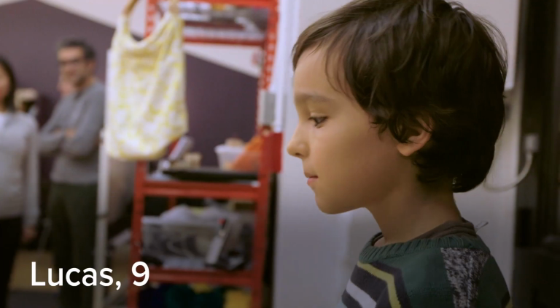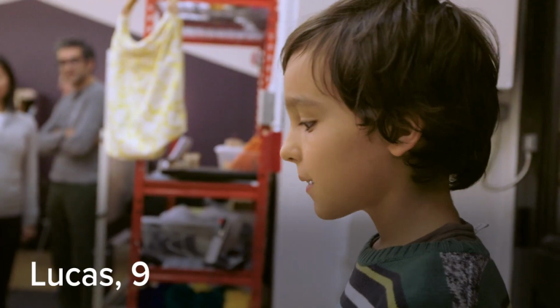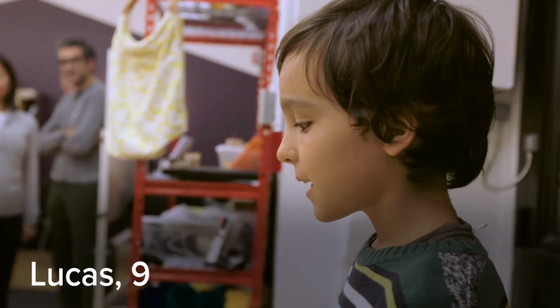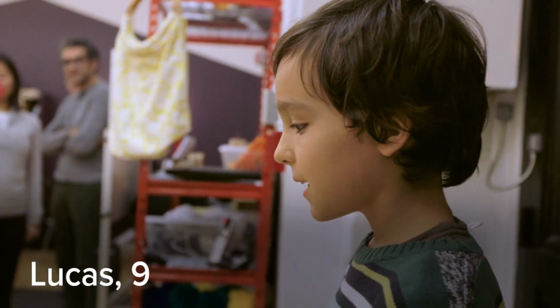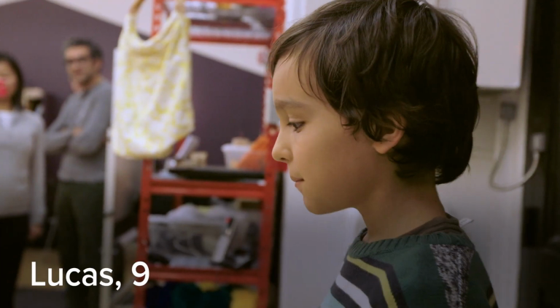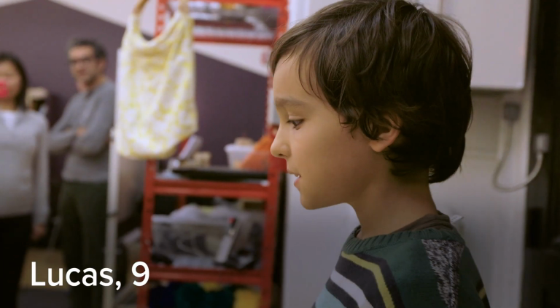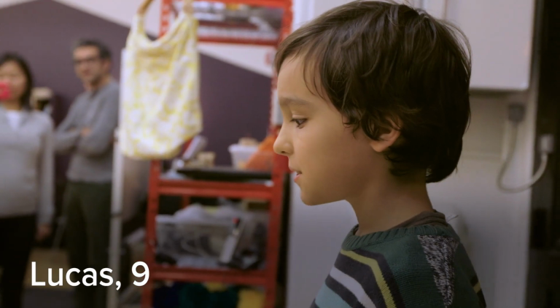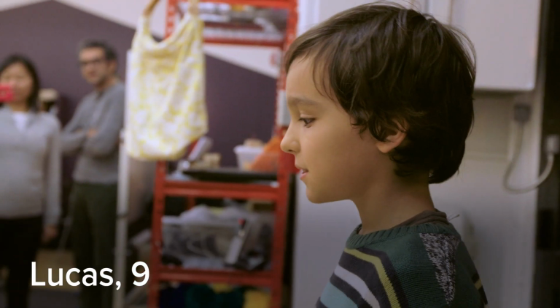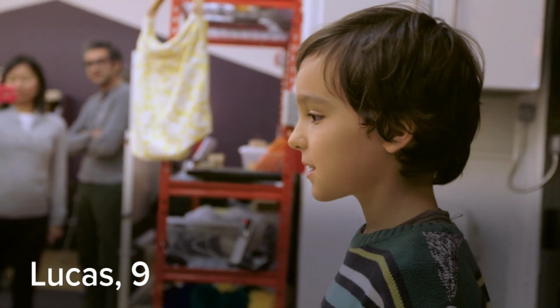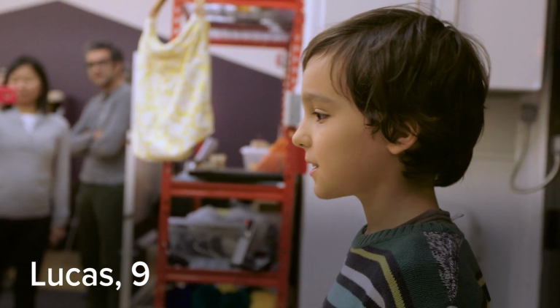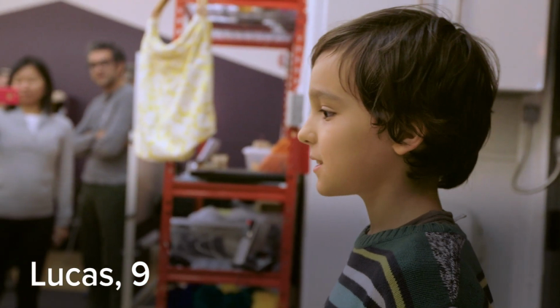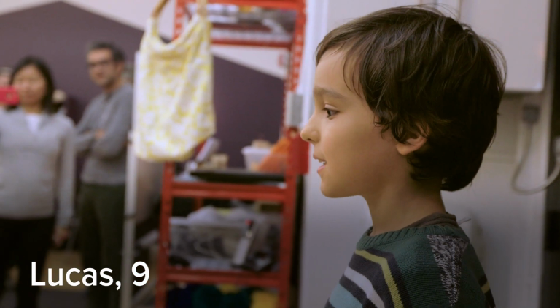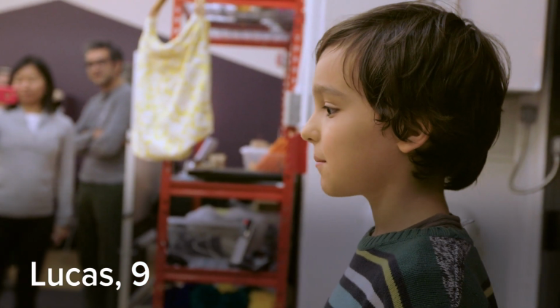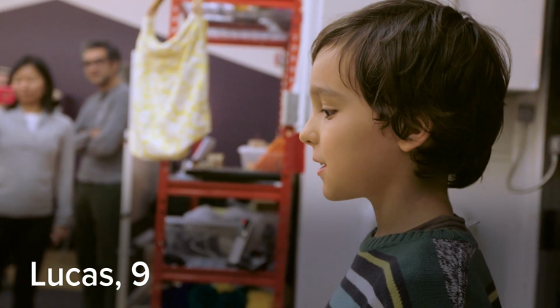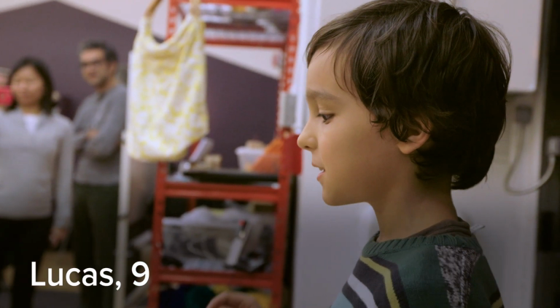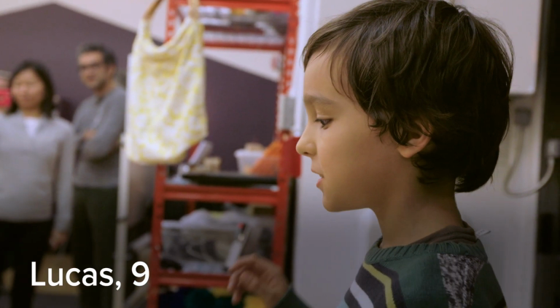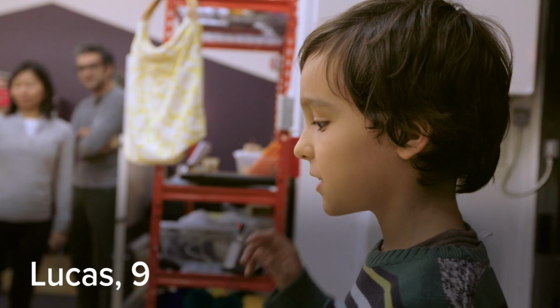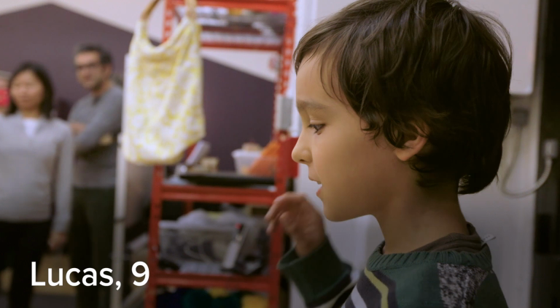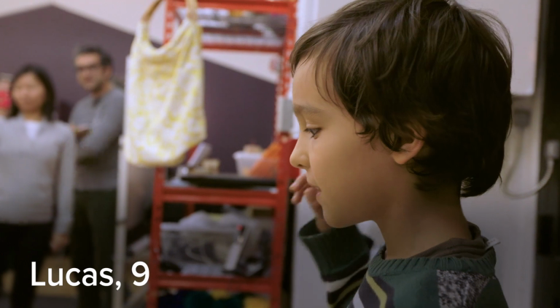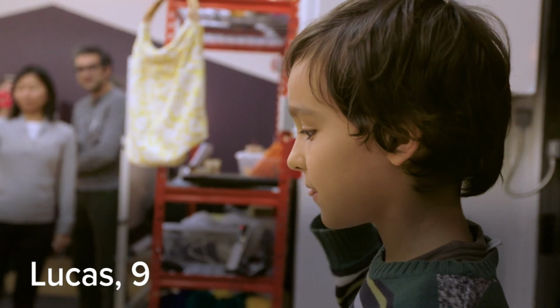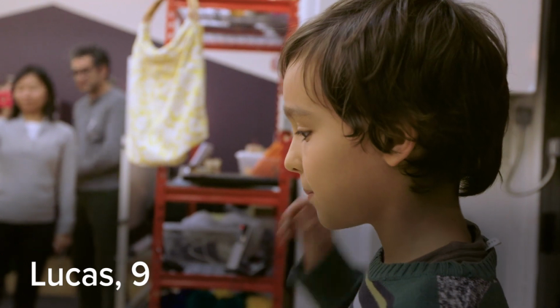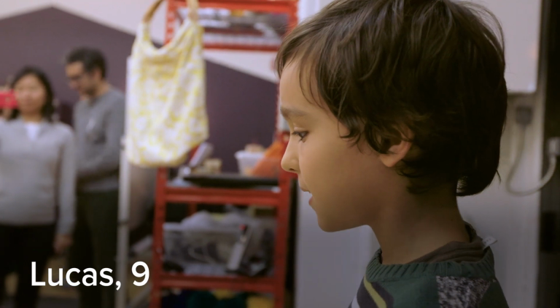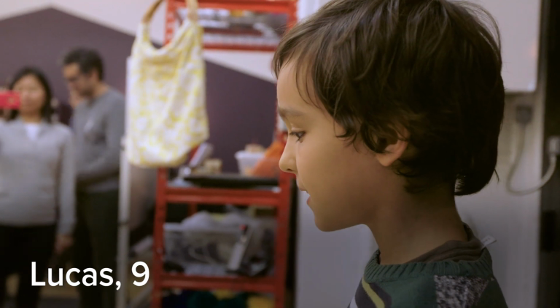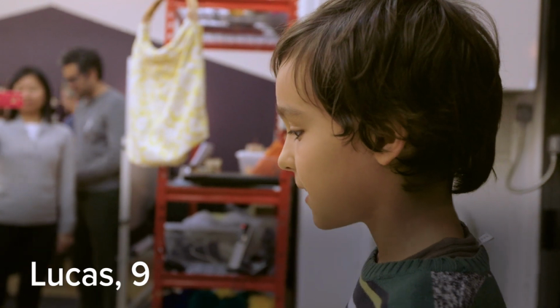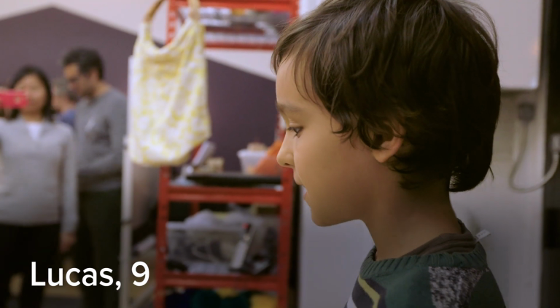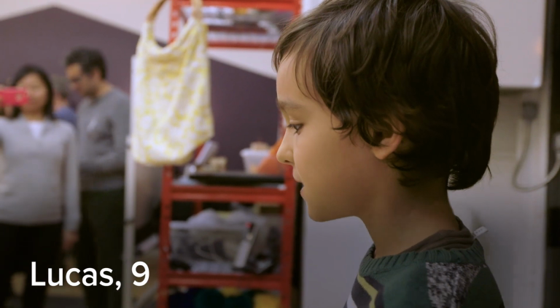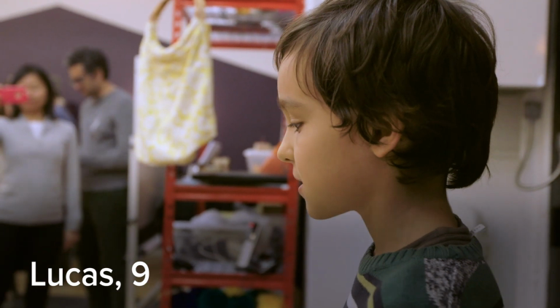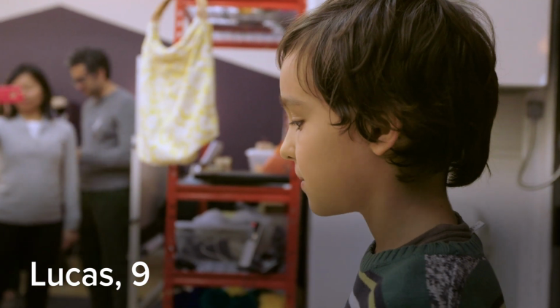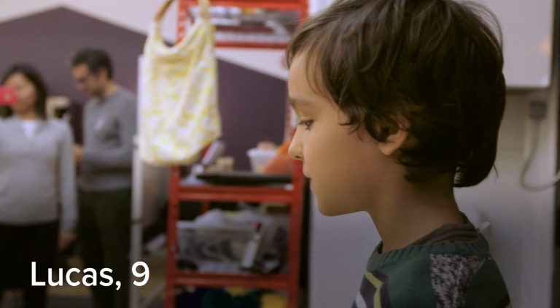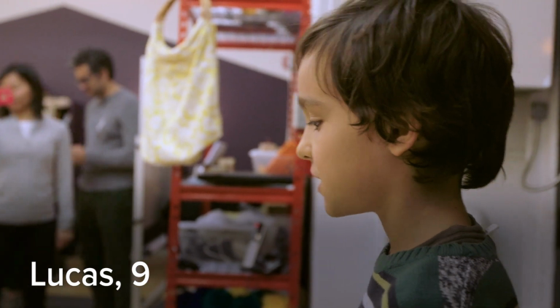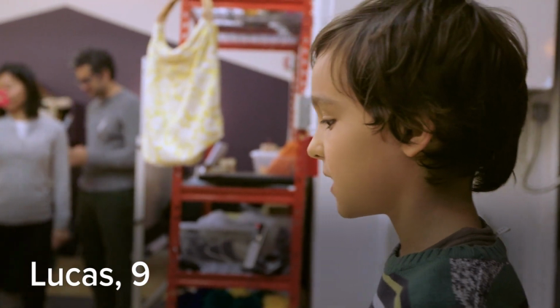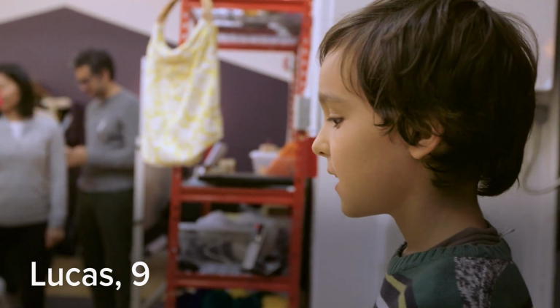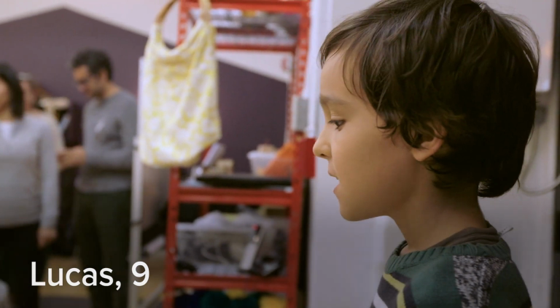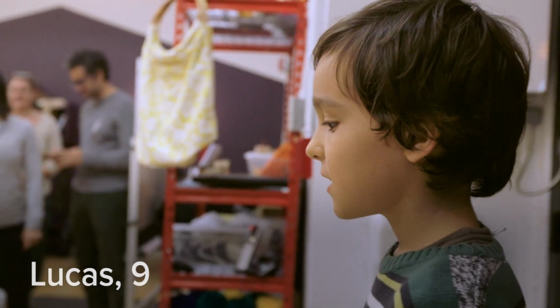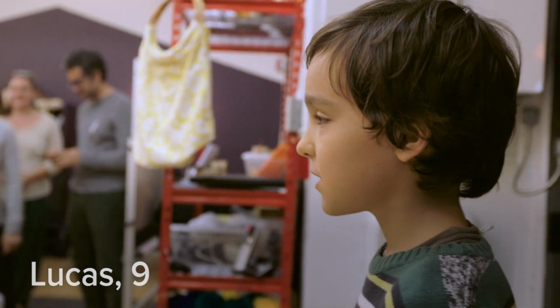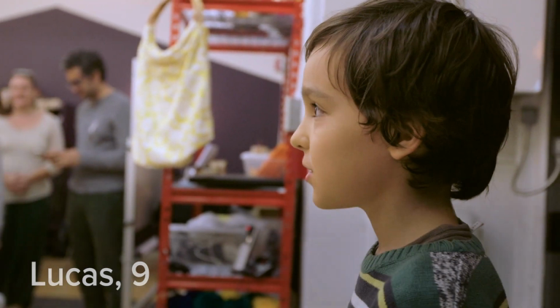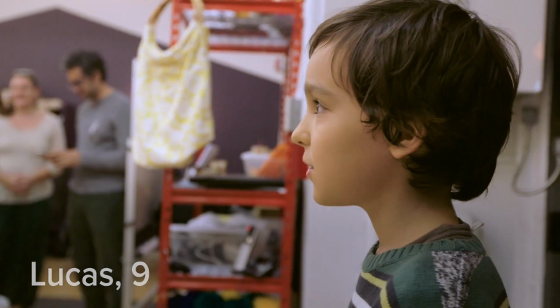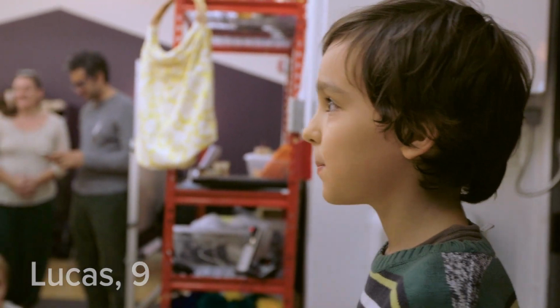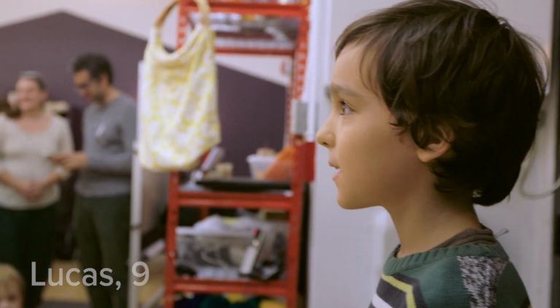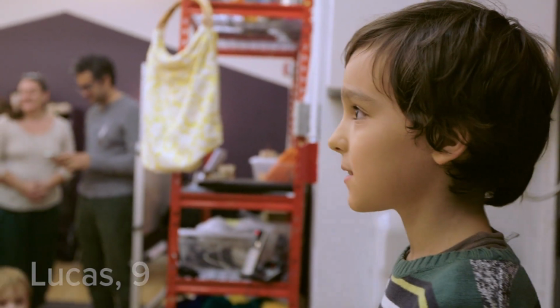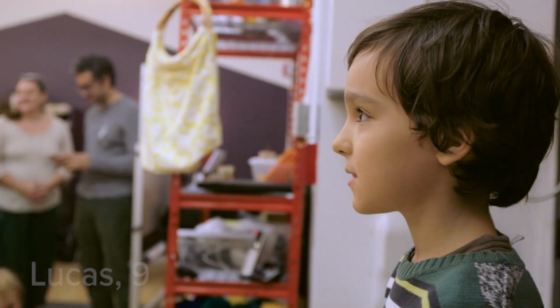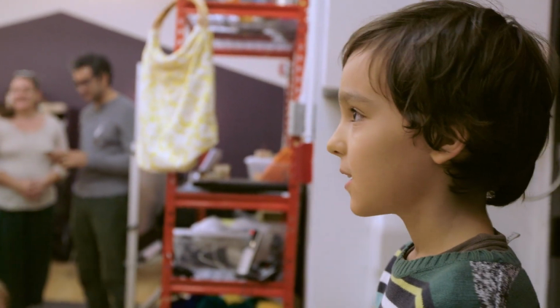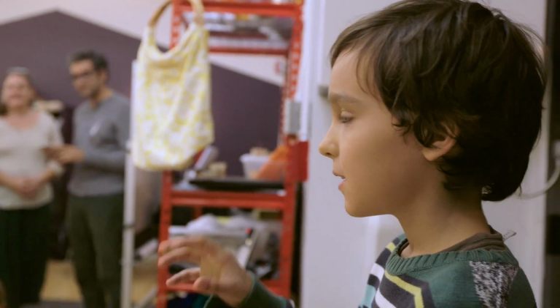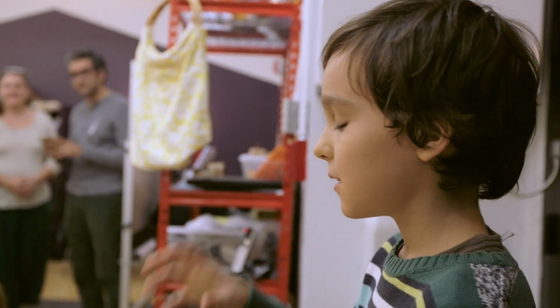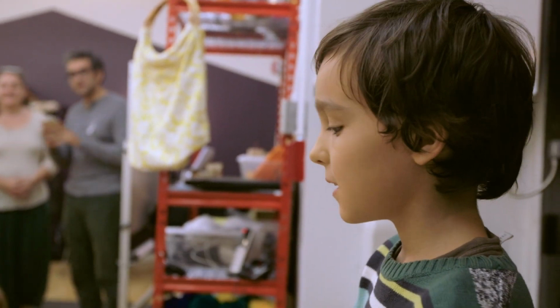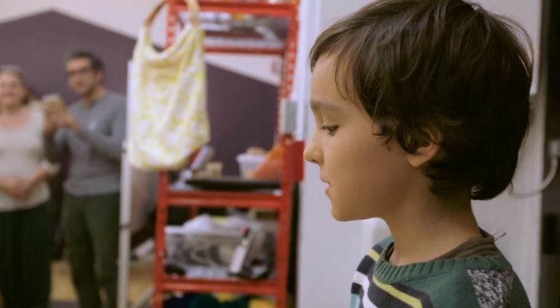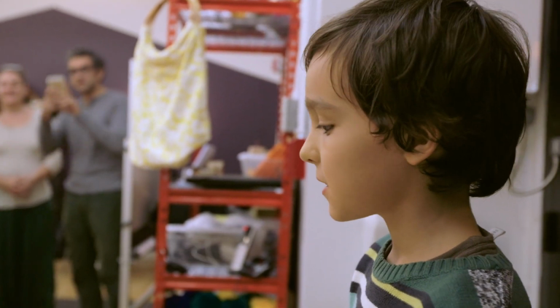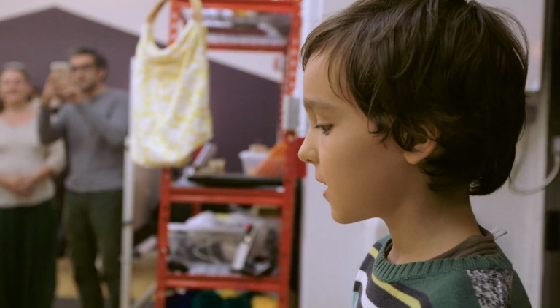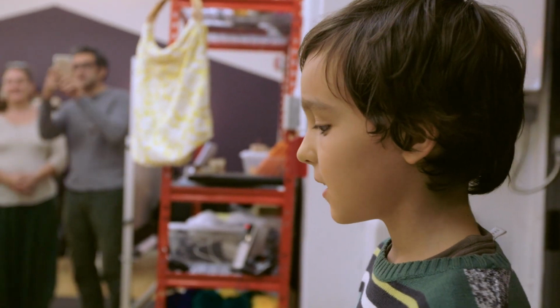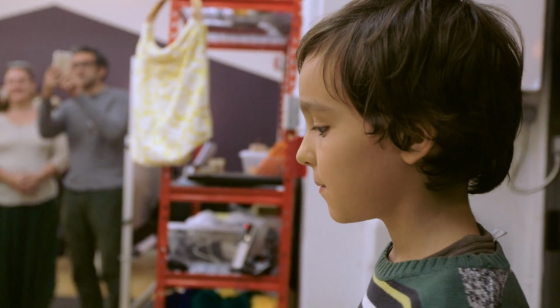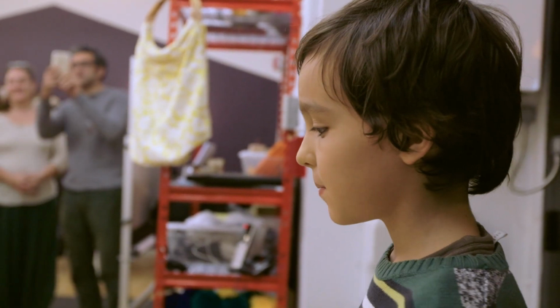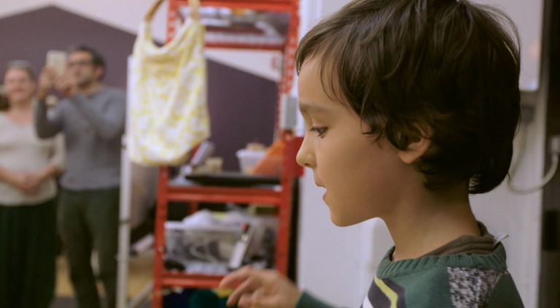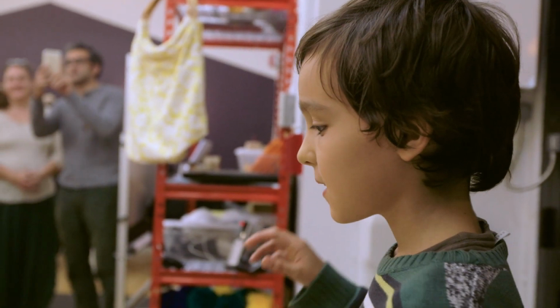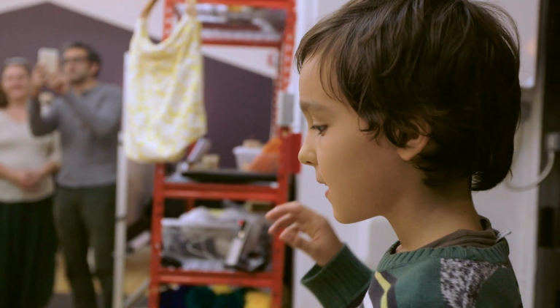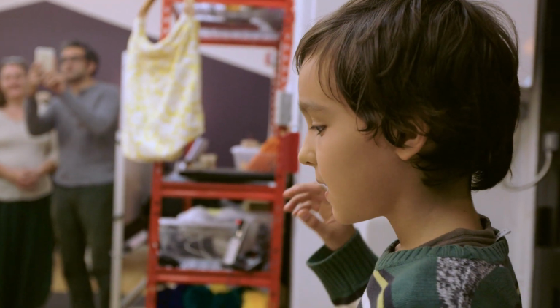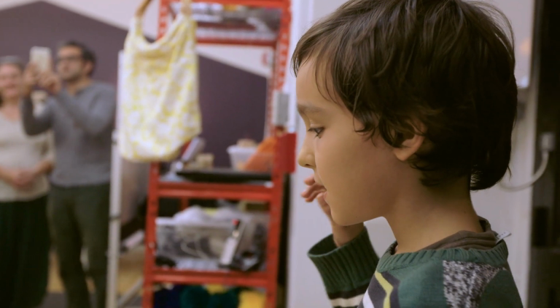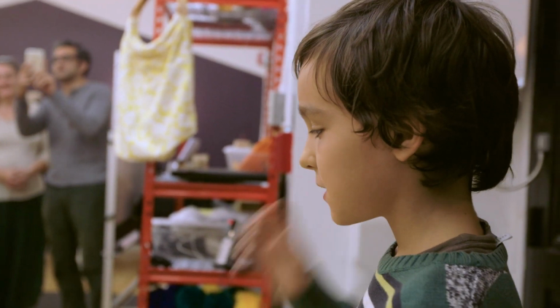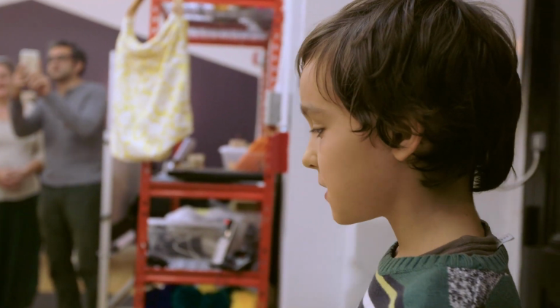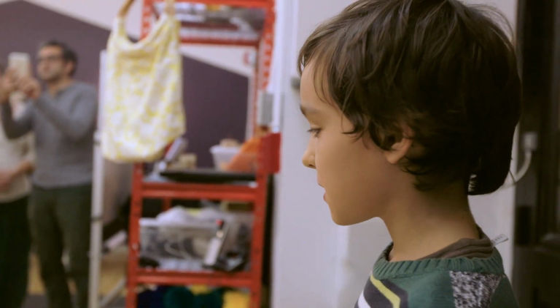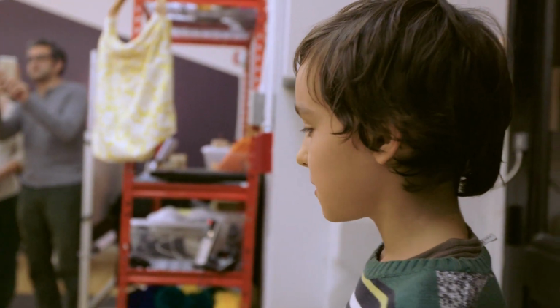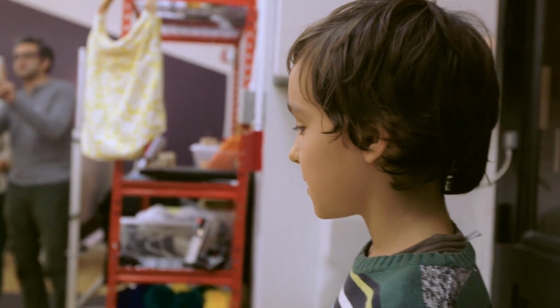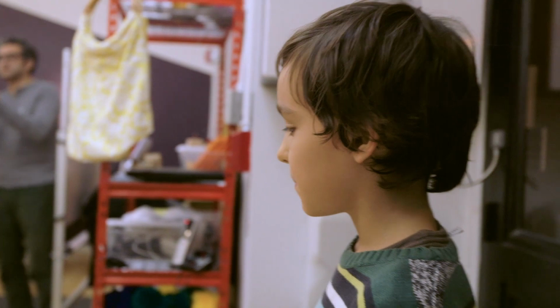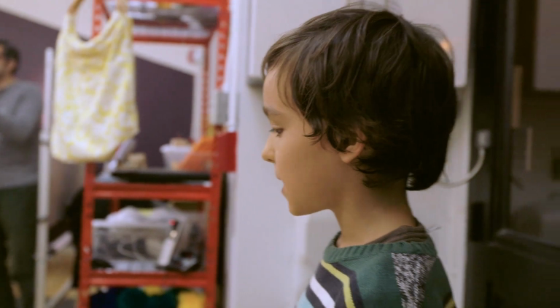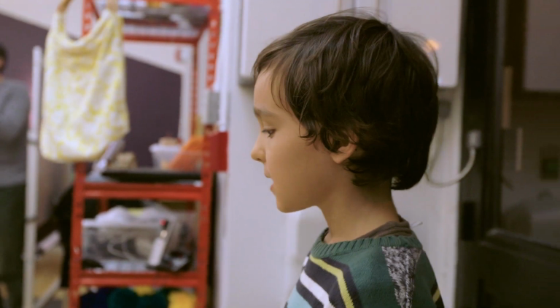My name is Lucas and I'm going to show you how to make an ice cream machine. There are two parts: the laser cutting part and the circuit part.